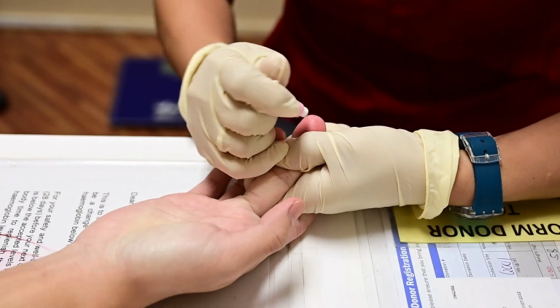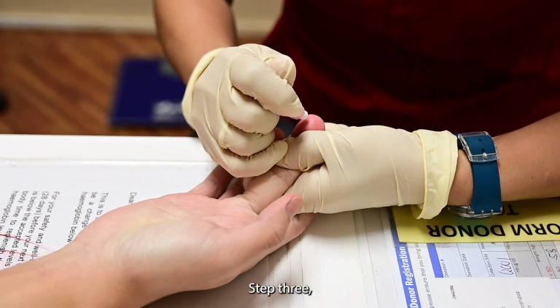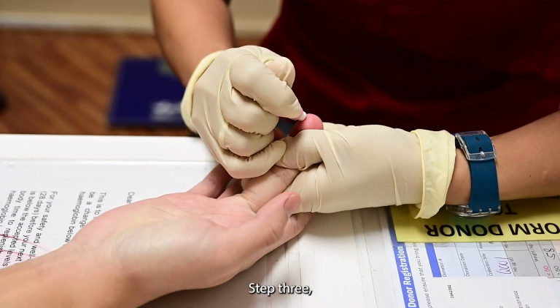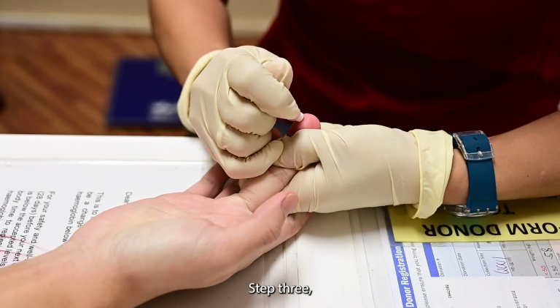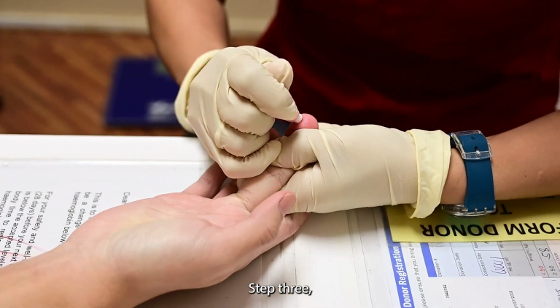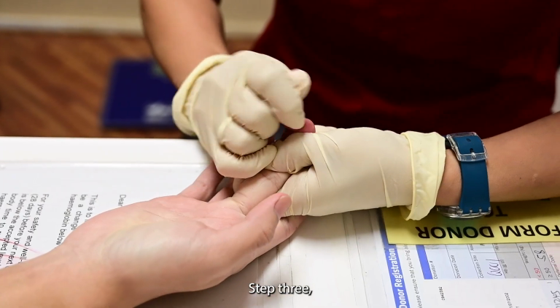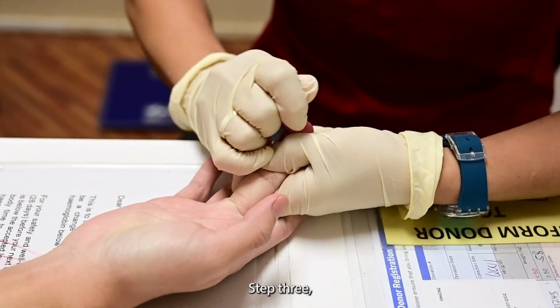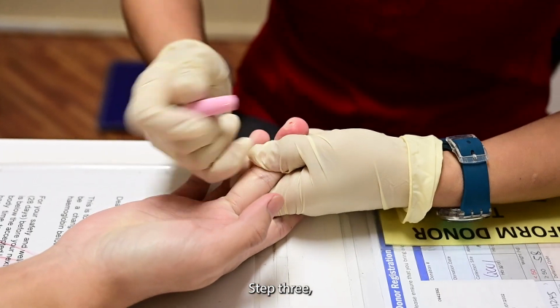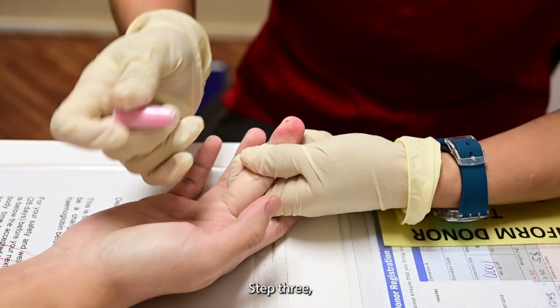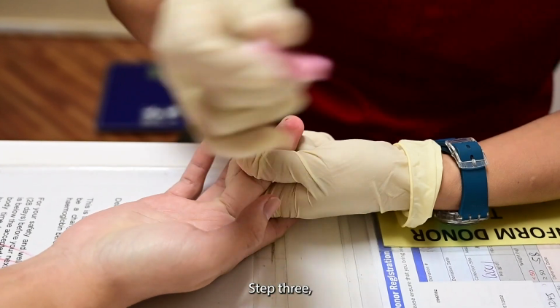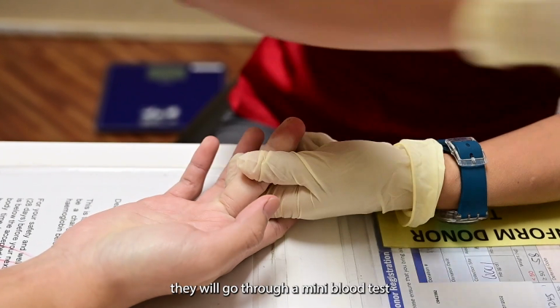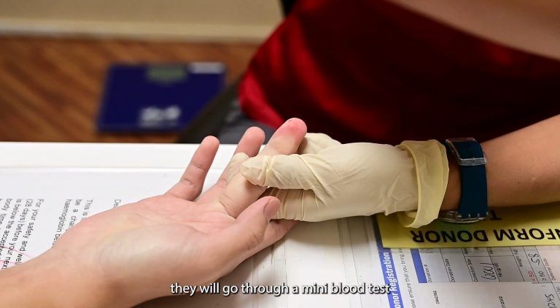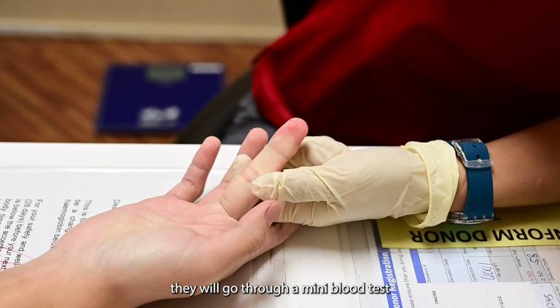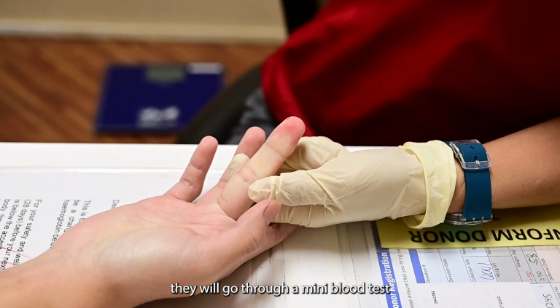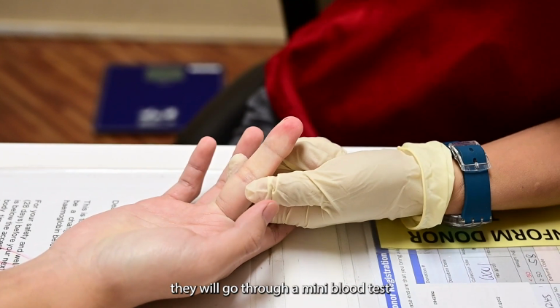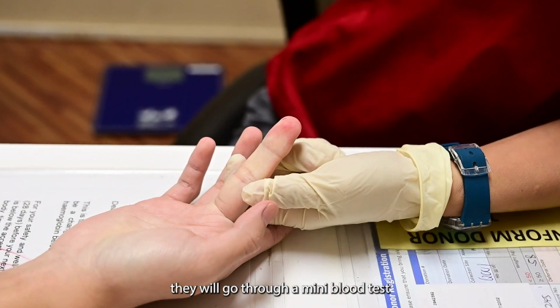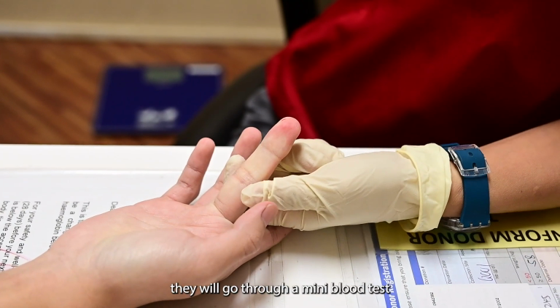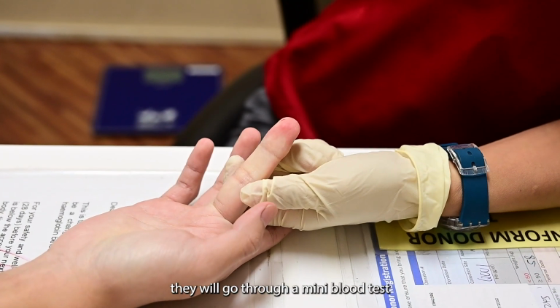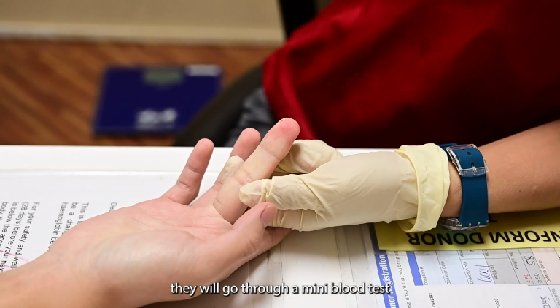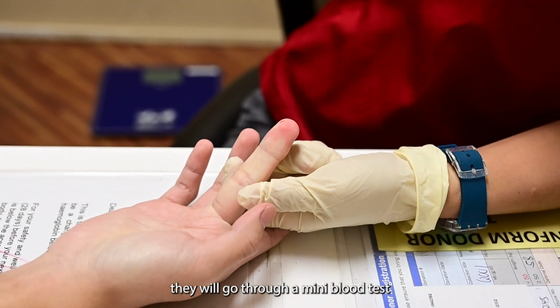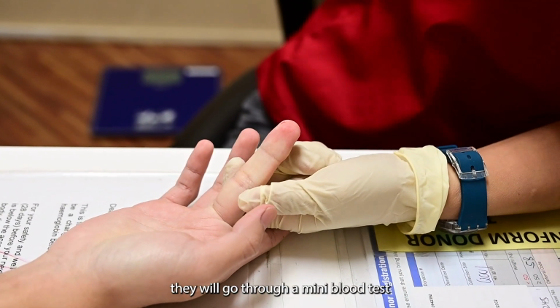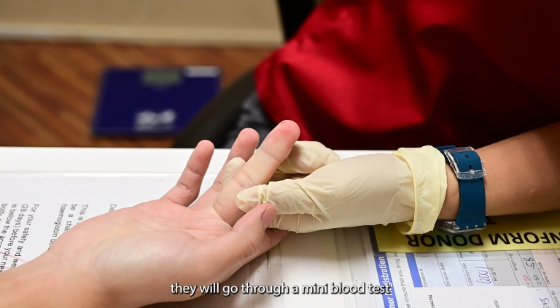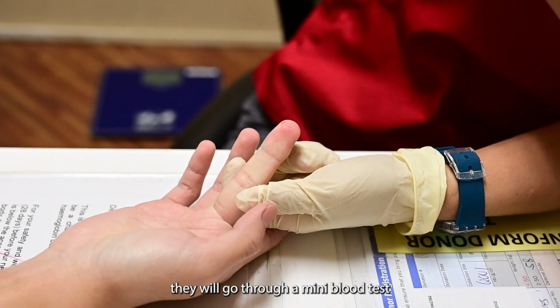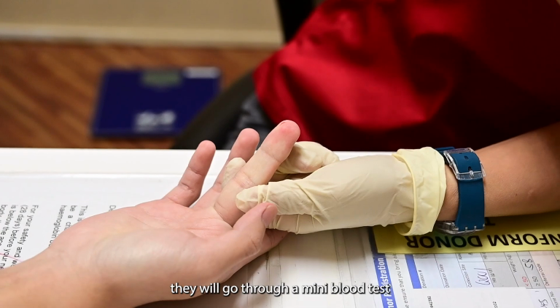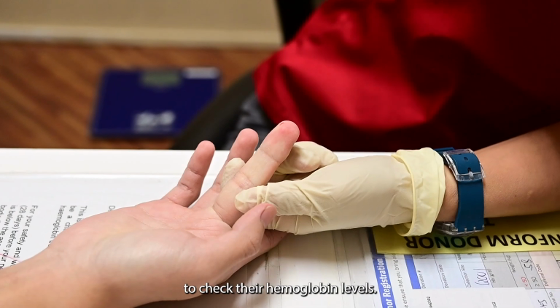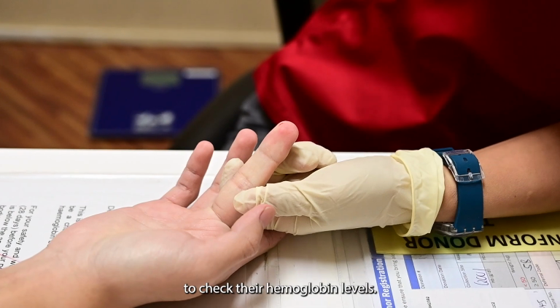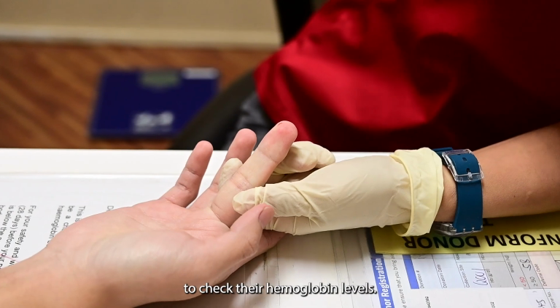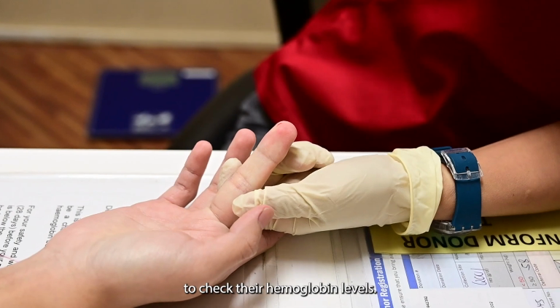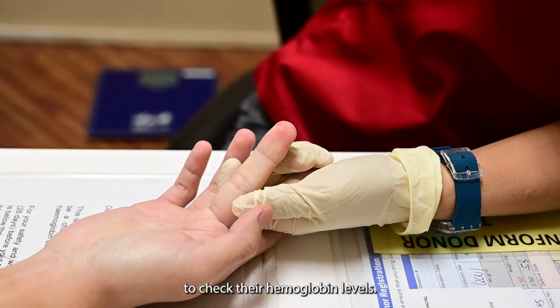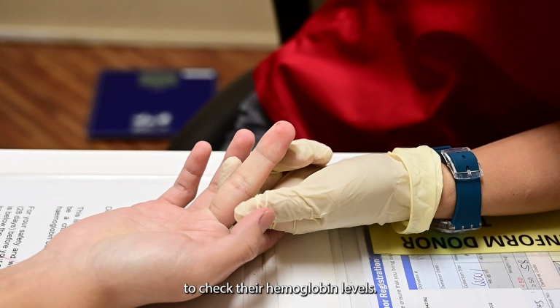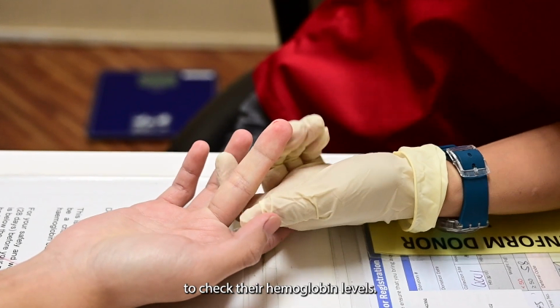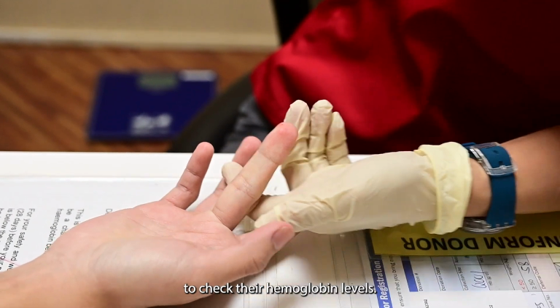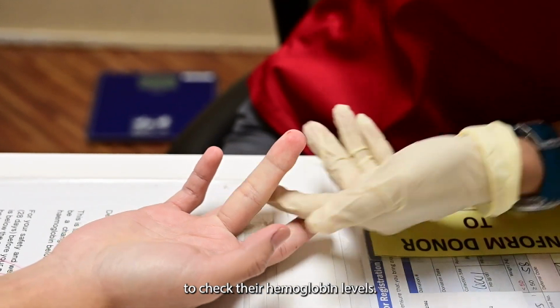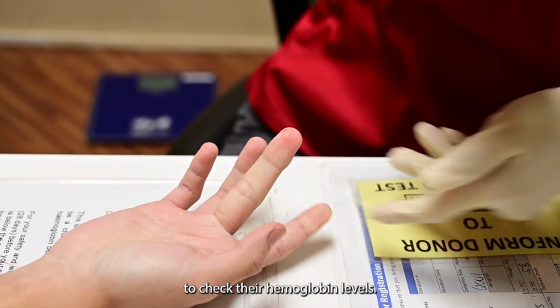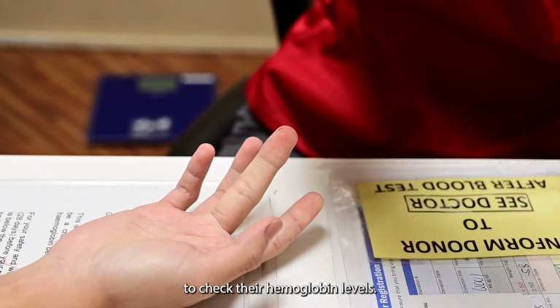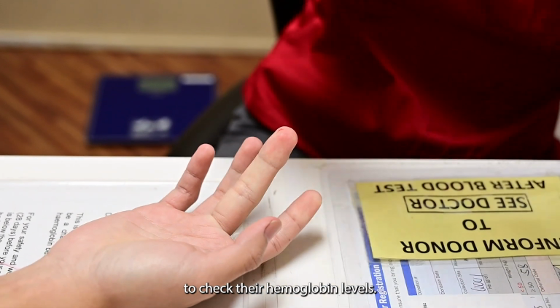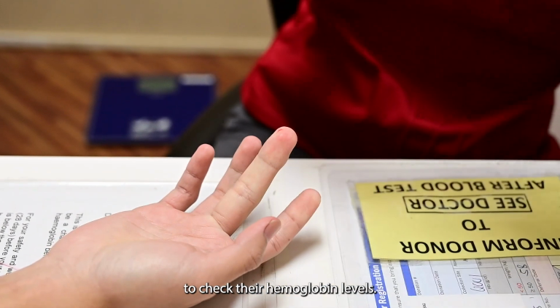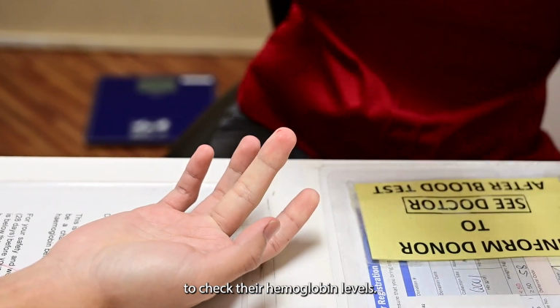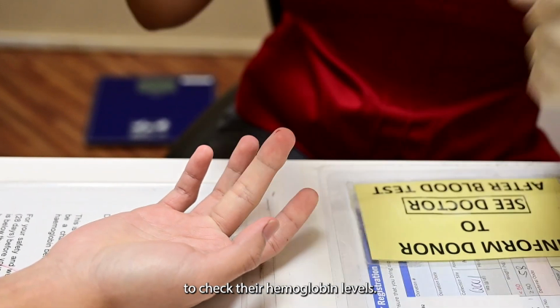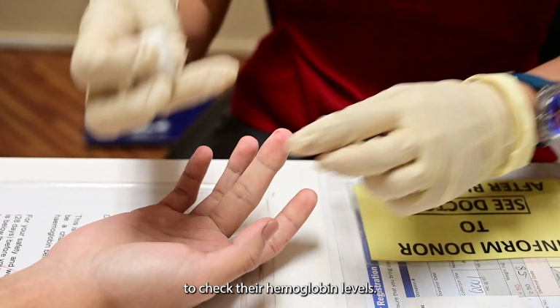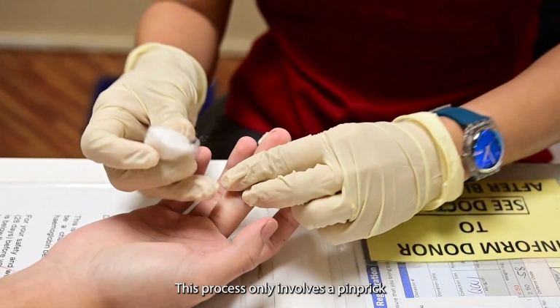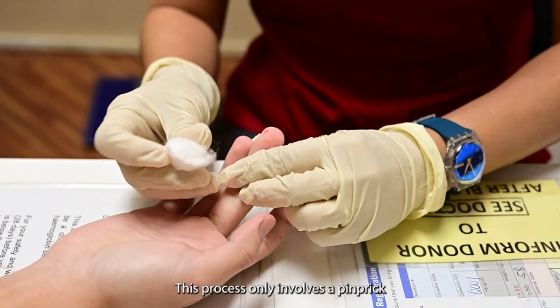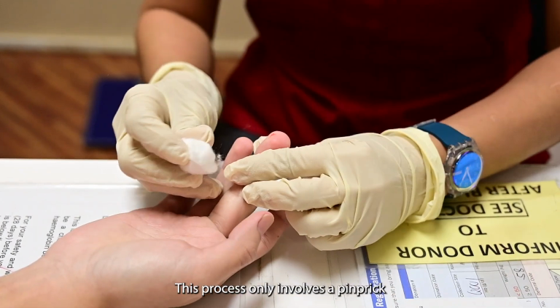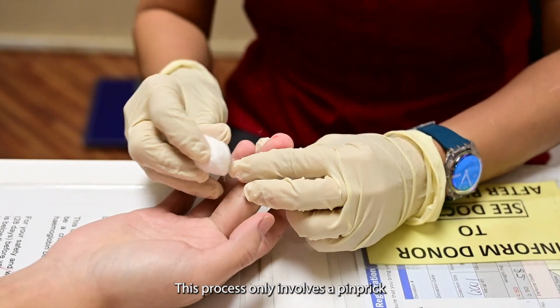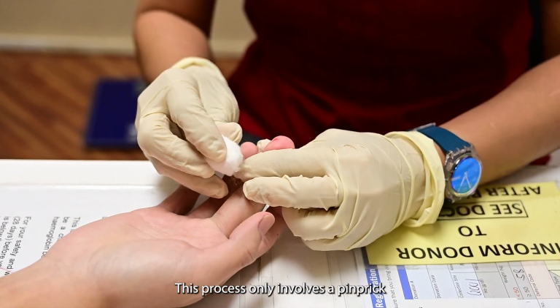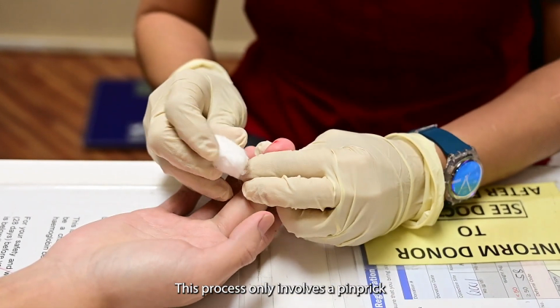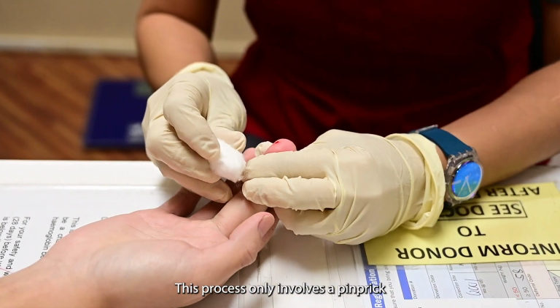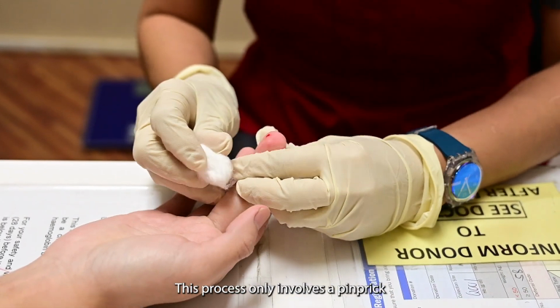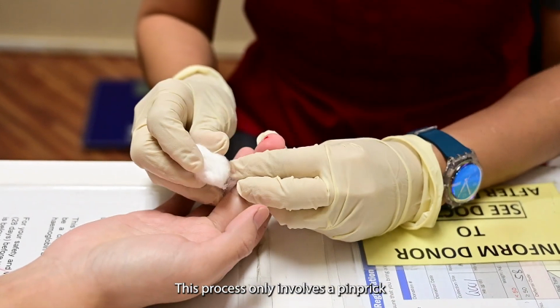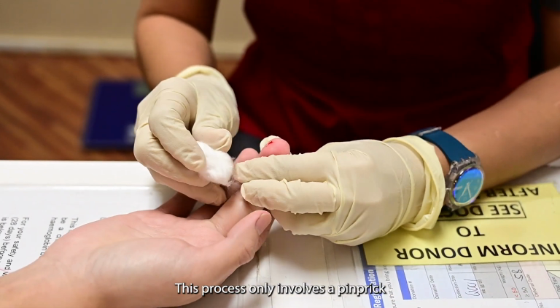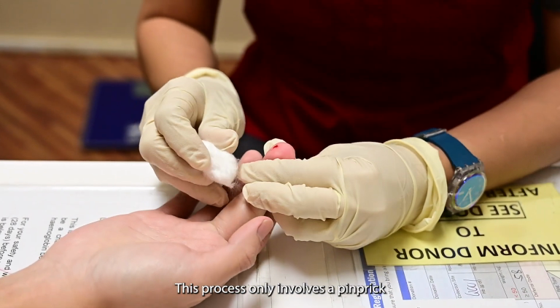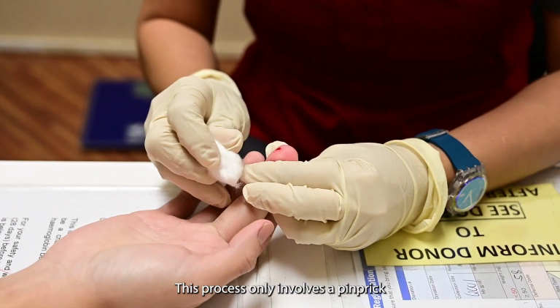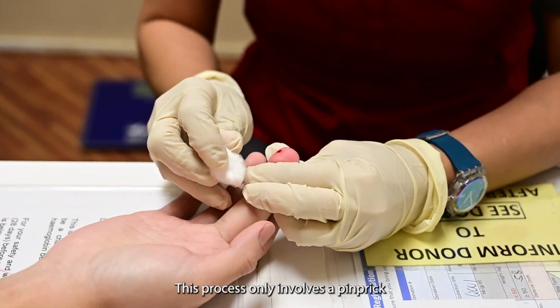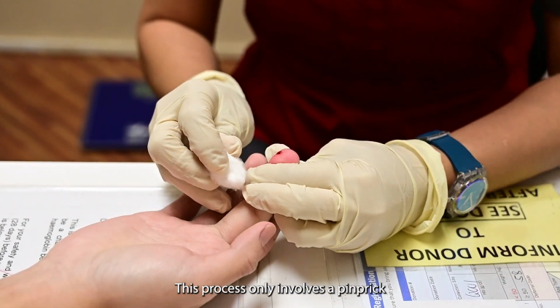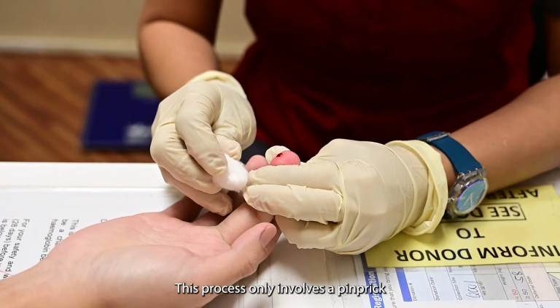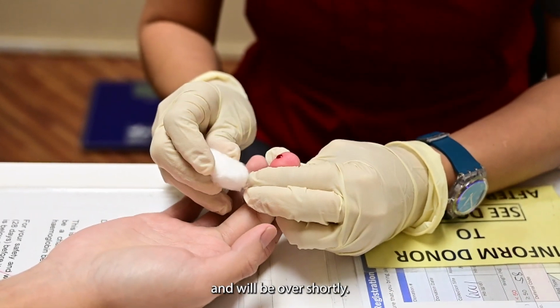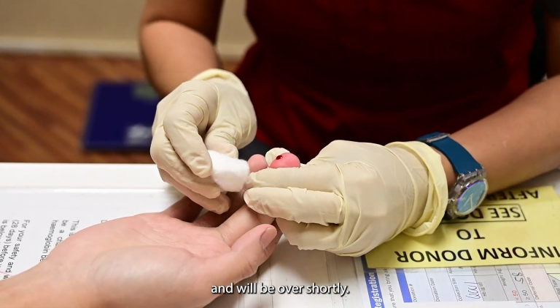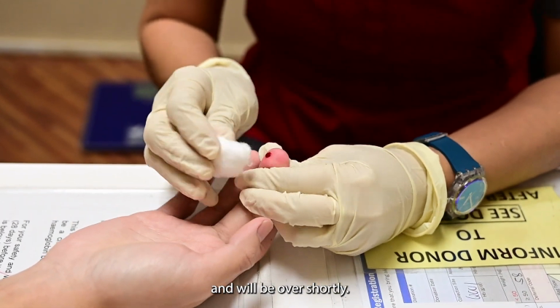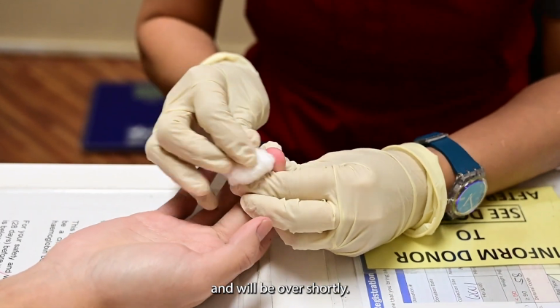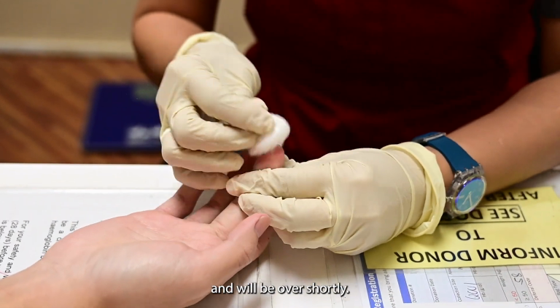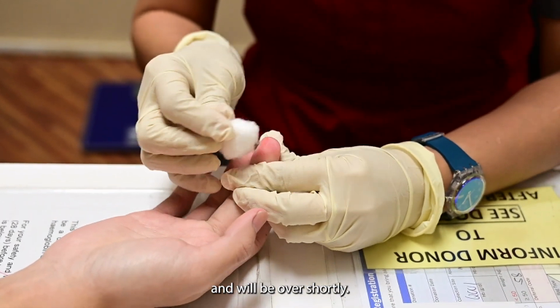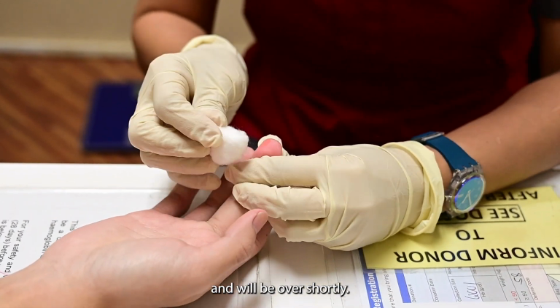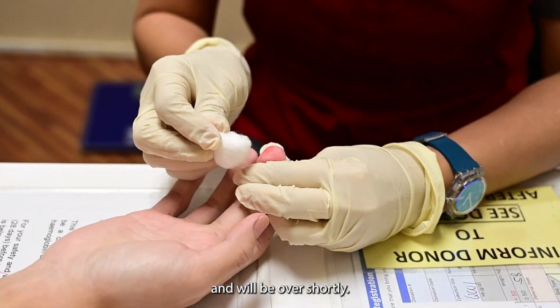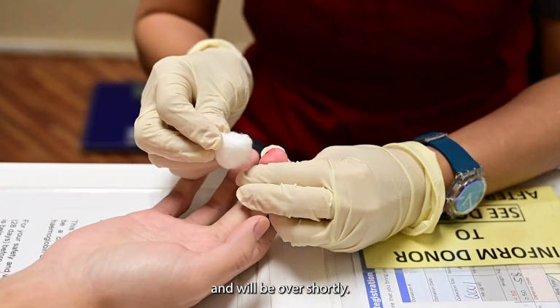Step three — they will go through a mini blood test to check their haemoglobin levels. This process only involves a pinprick and will be over shortly.